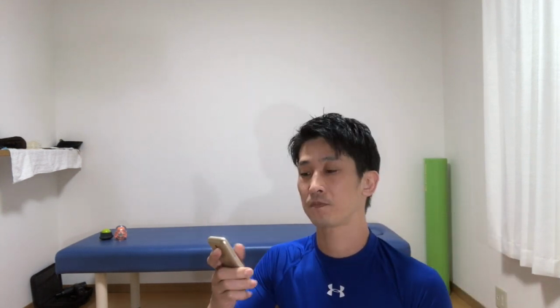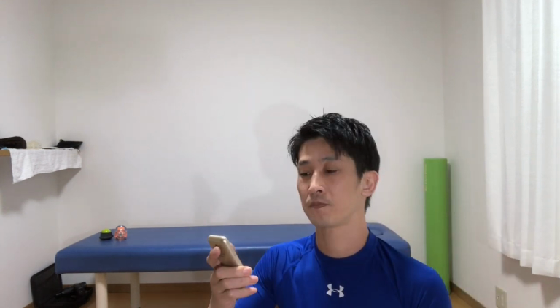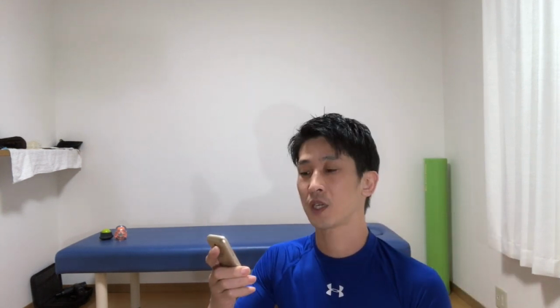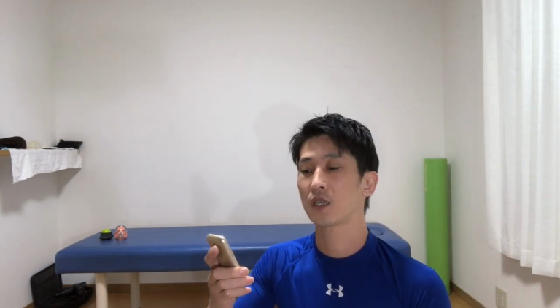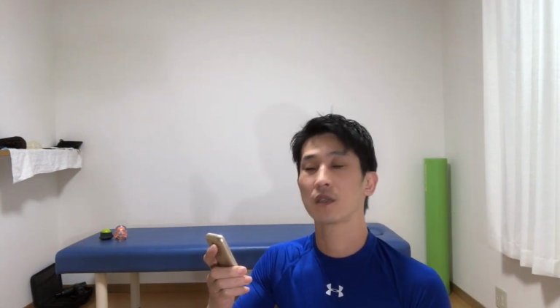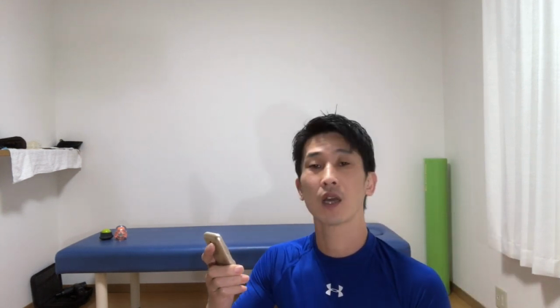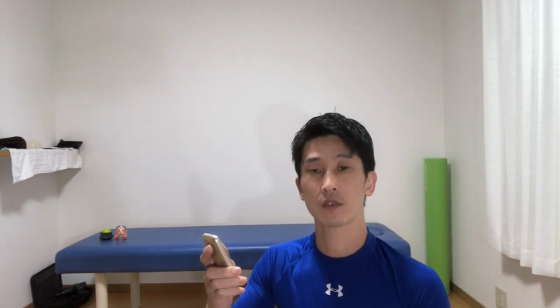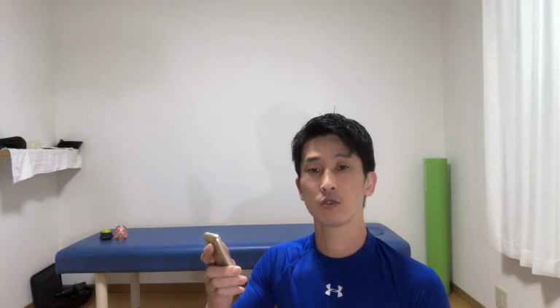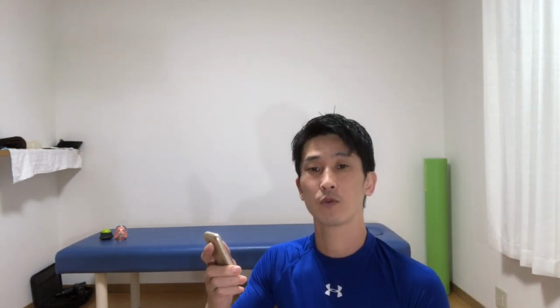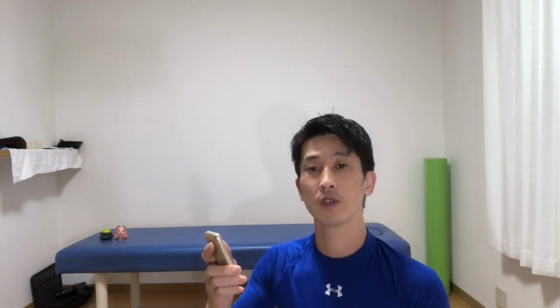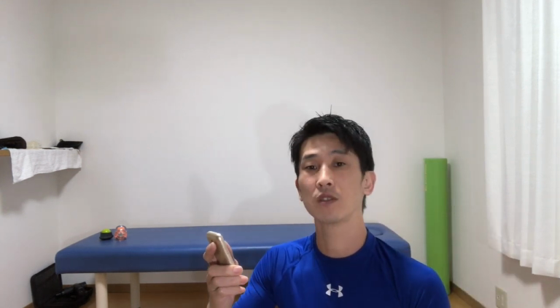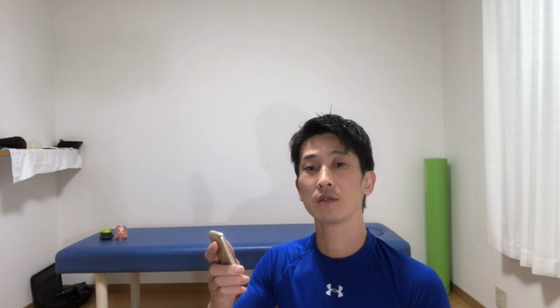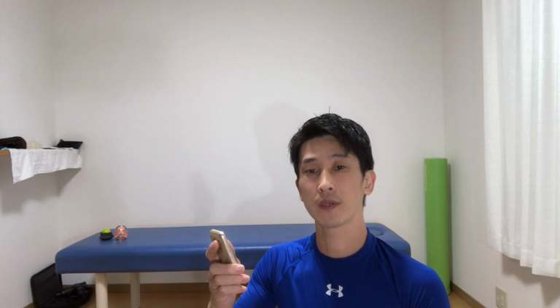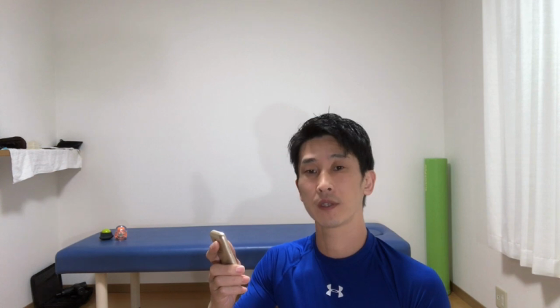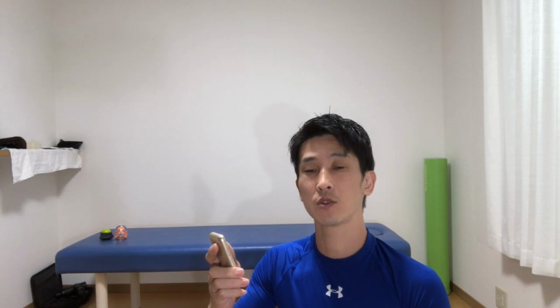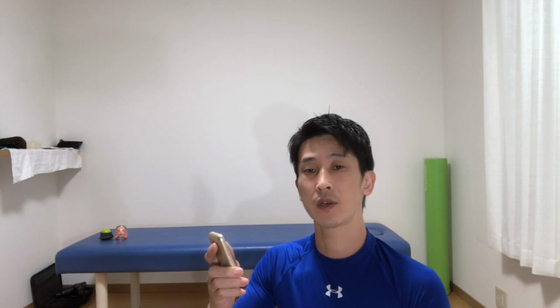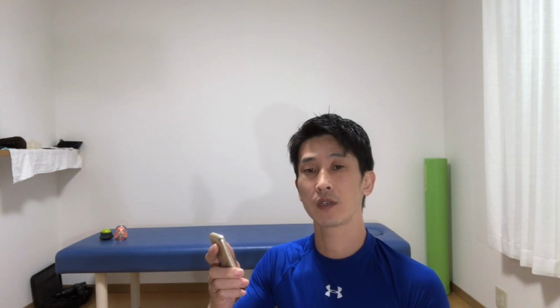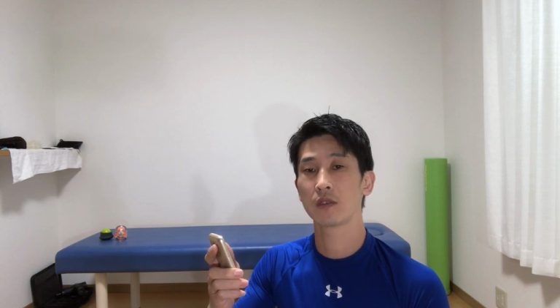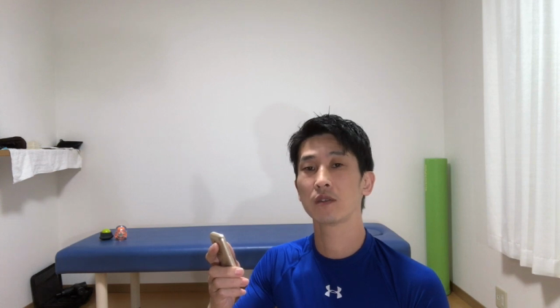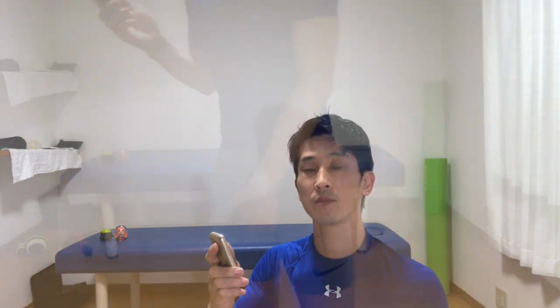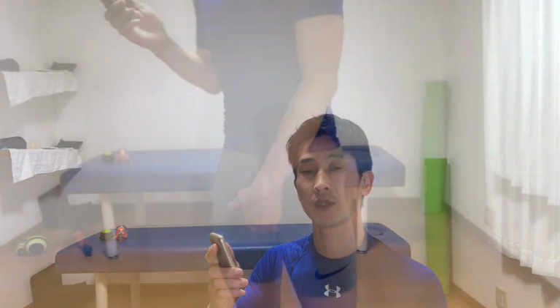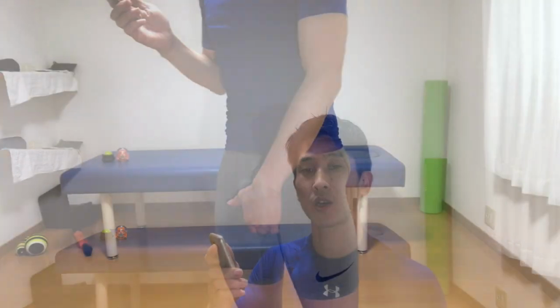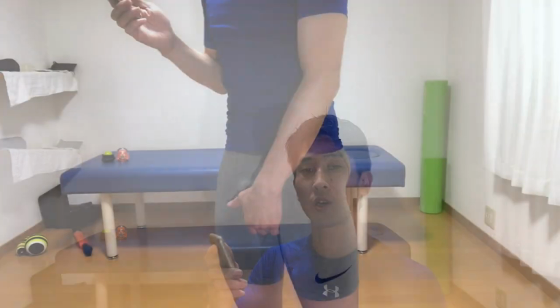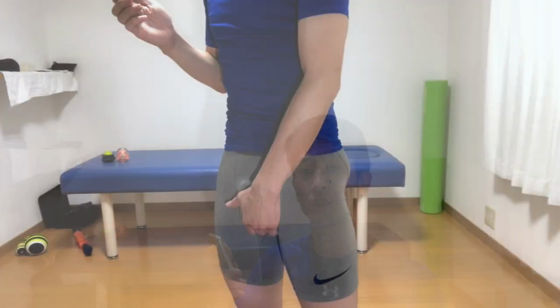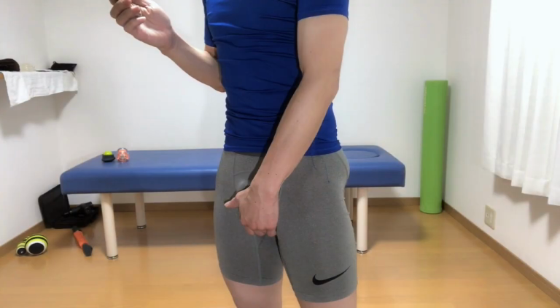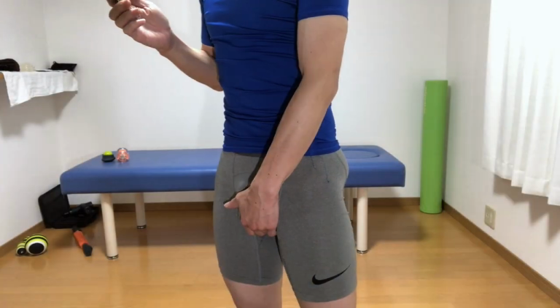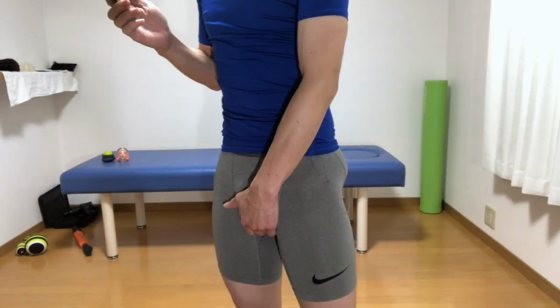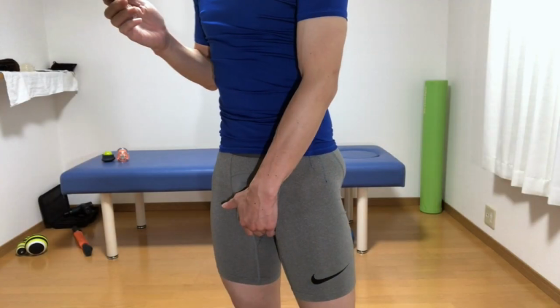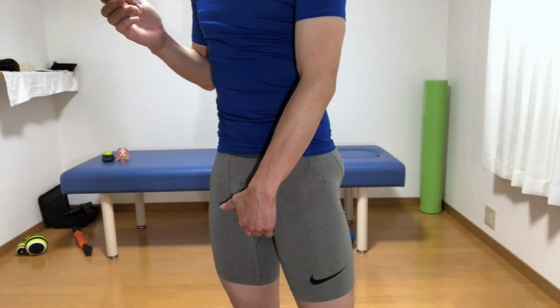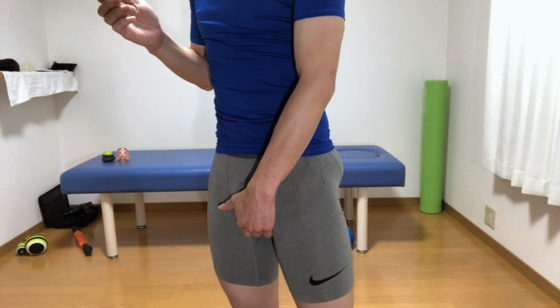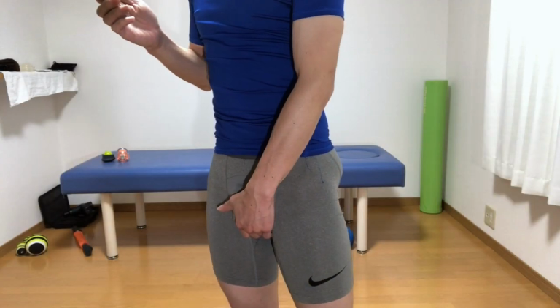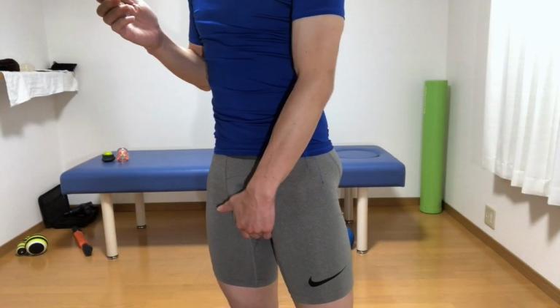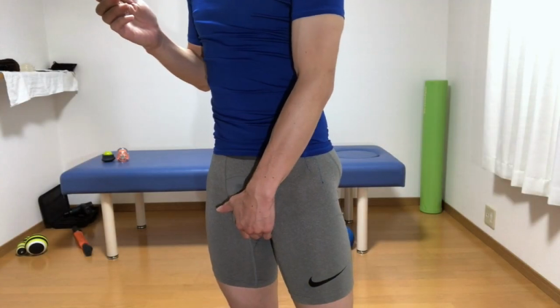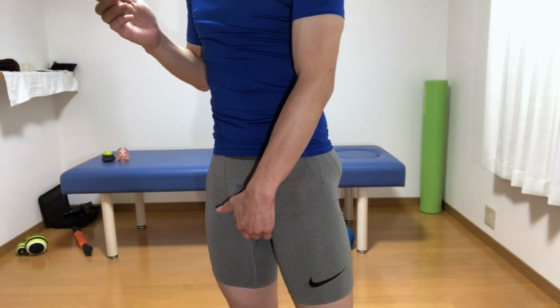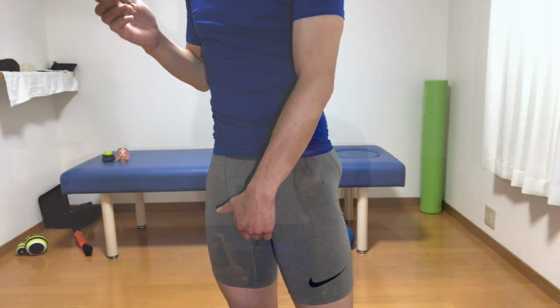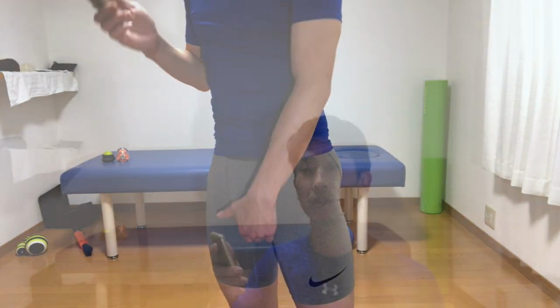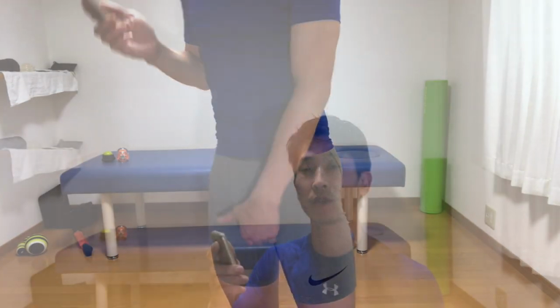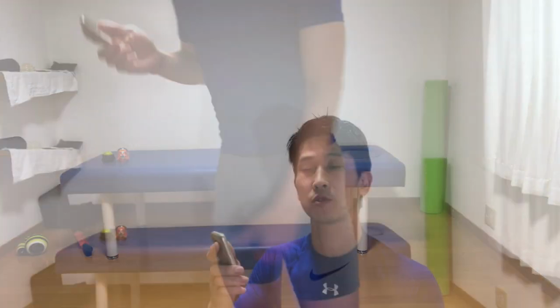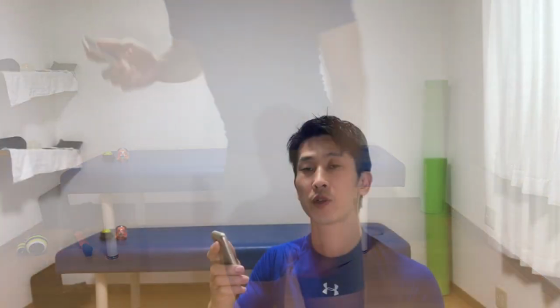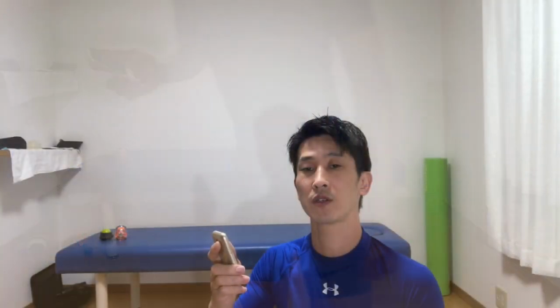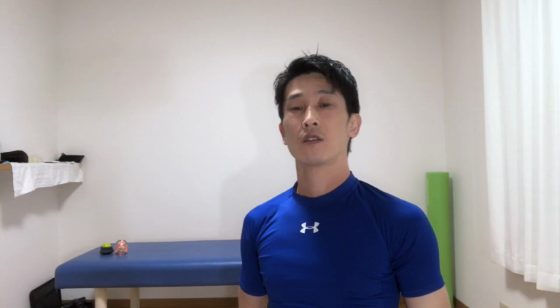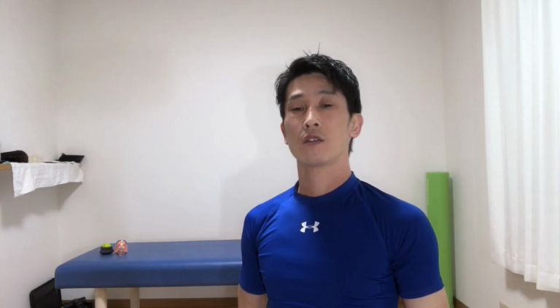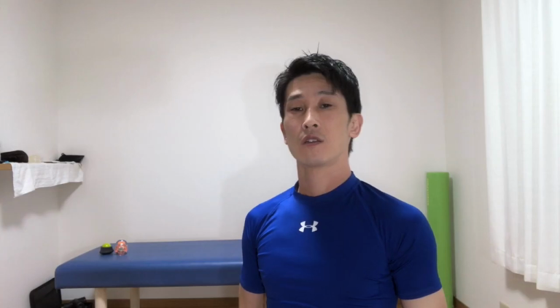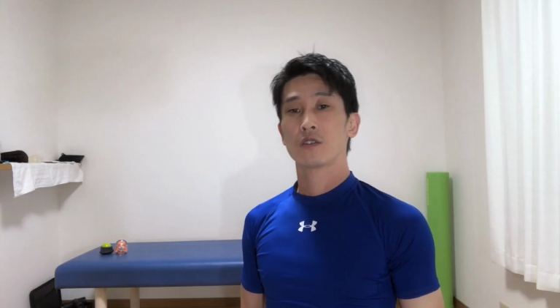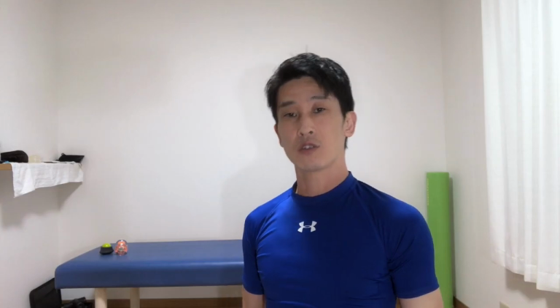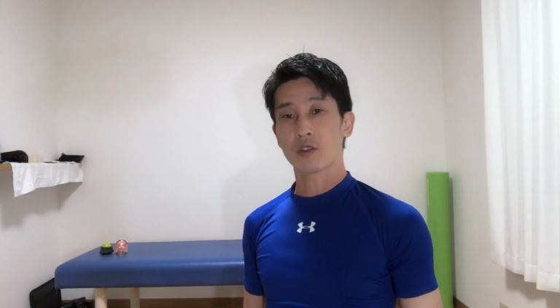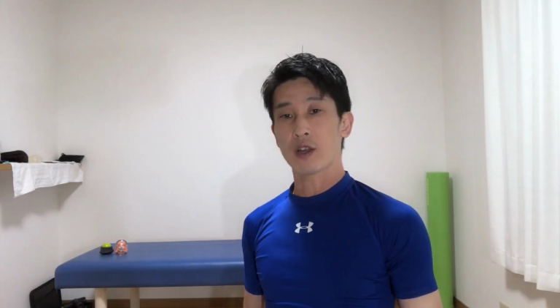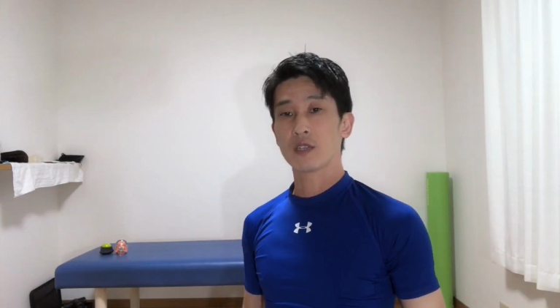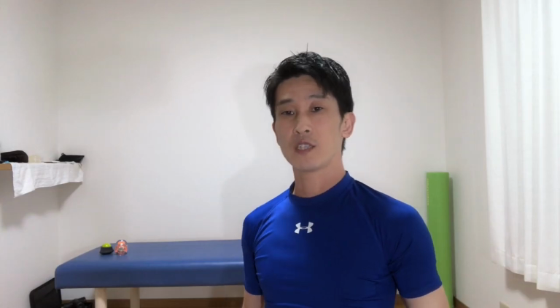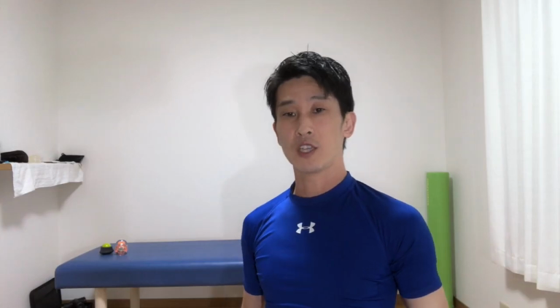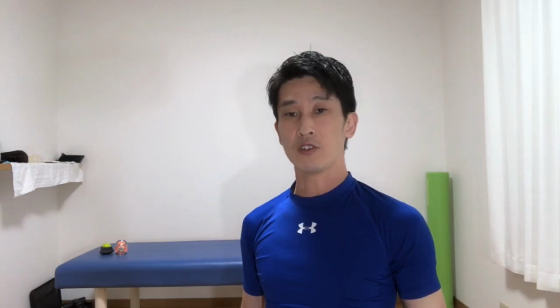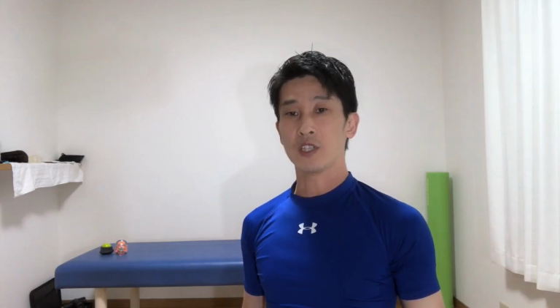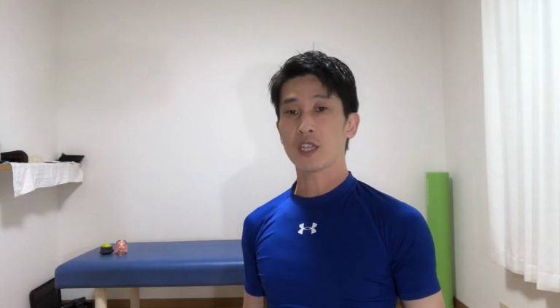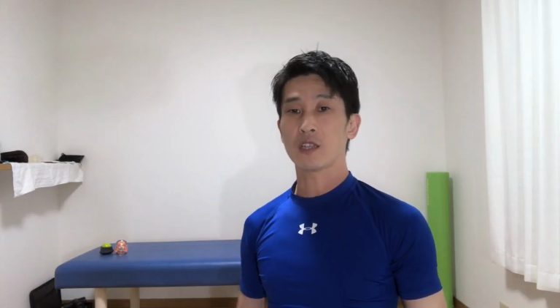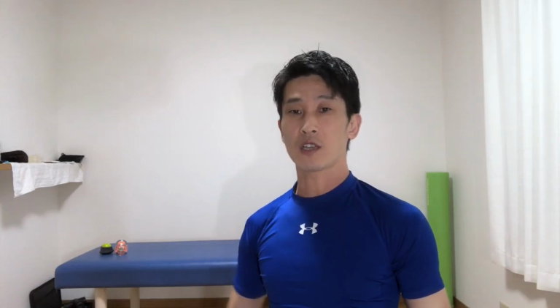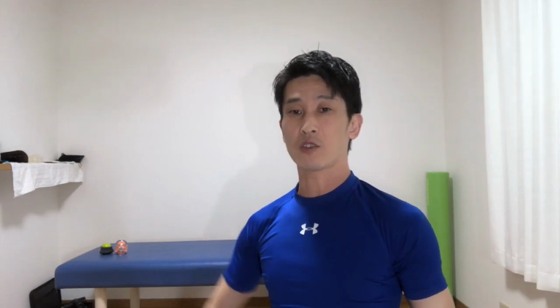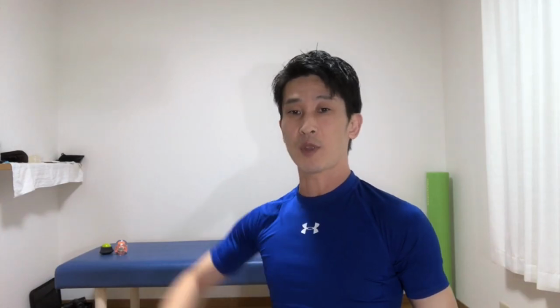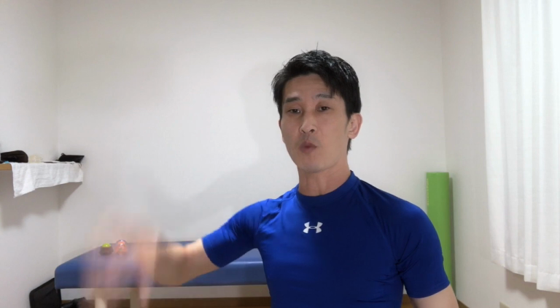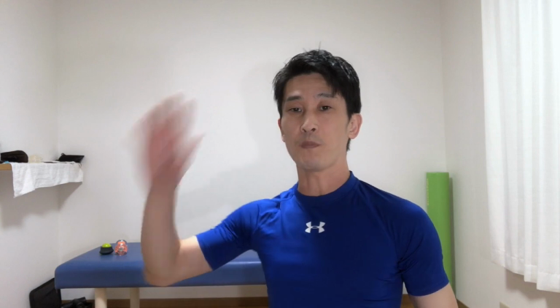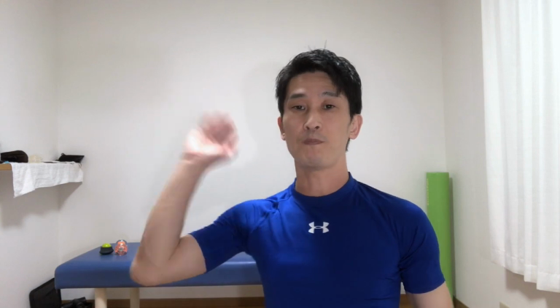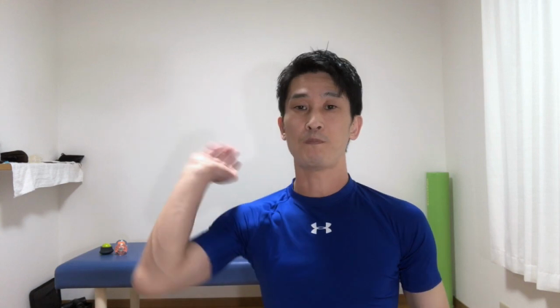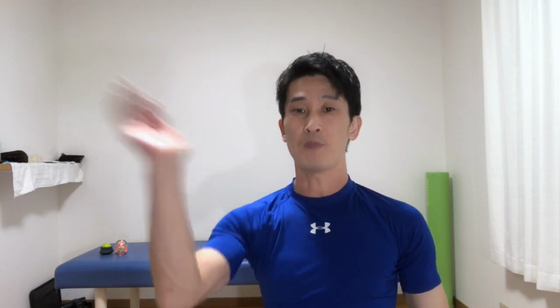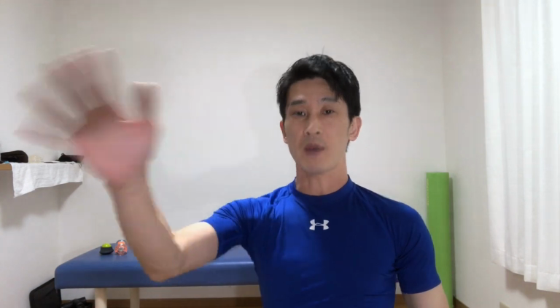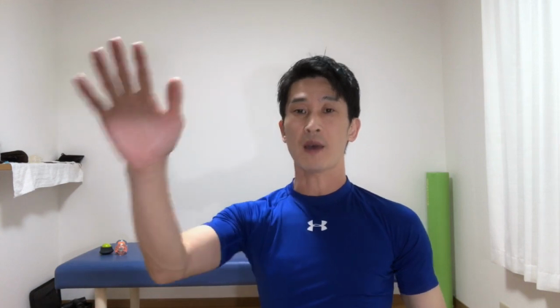Let's improve the function of the pelvic floor muscles and improve male function. See you in the next video — bye bye.